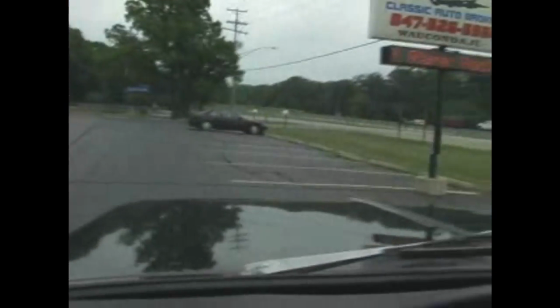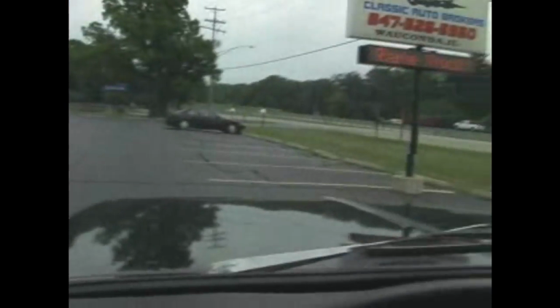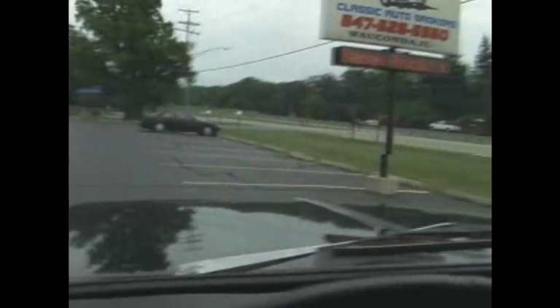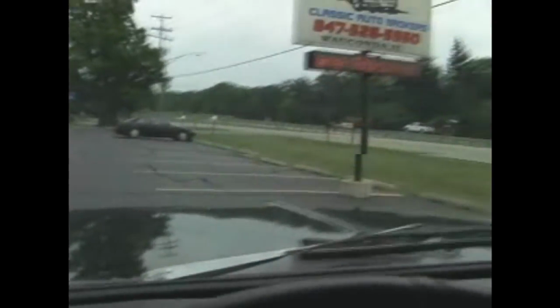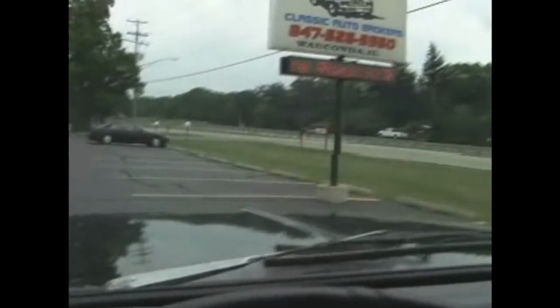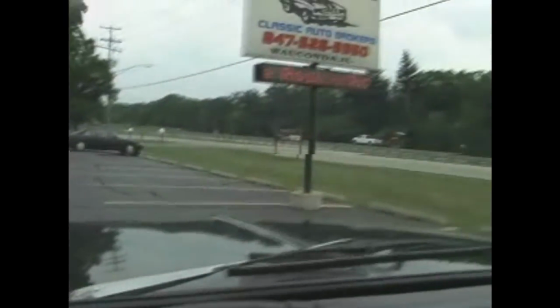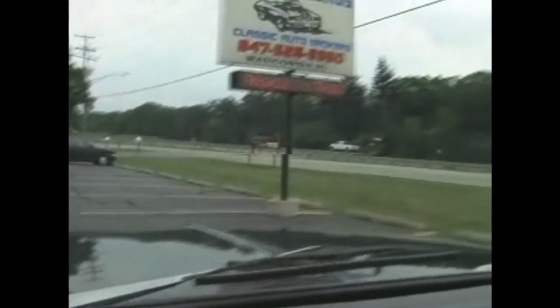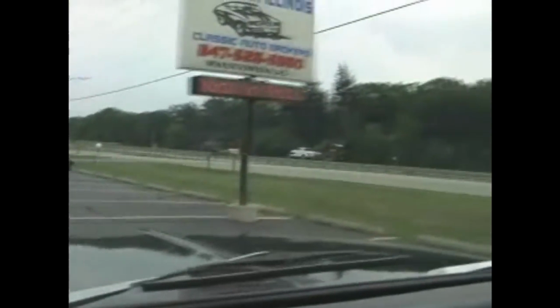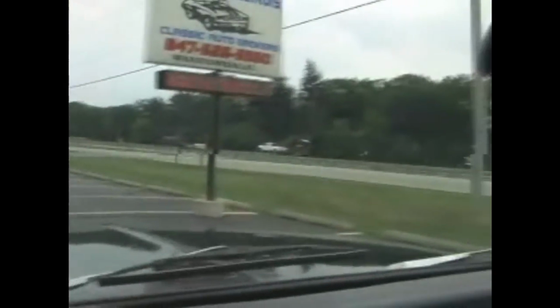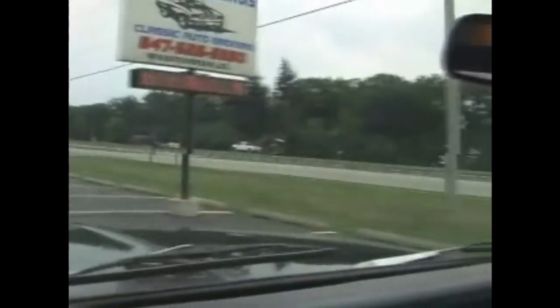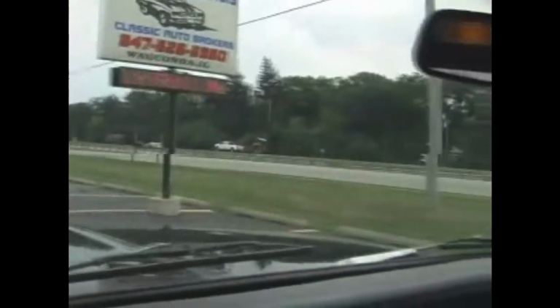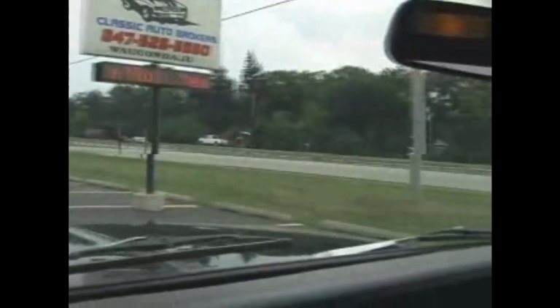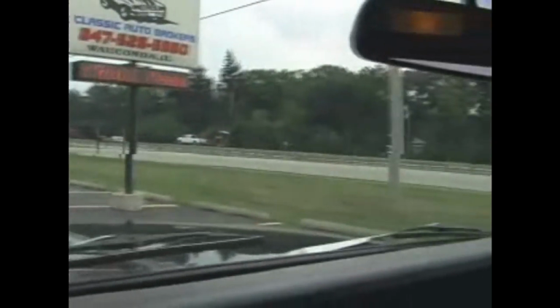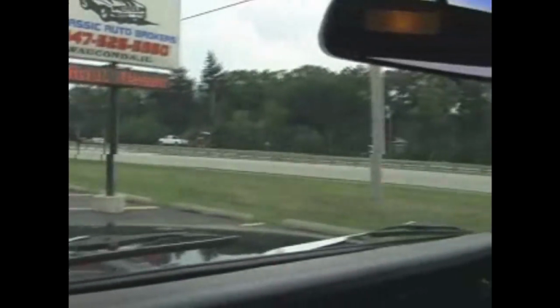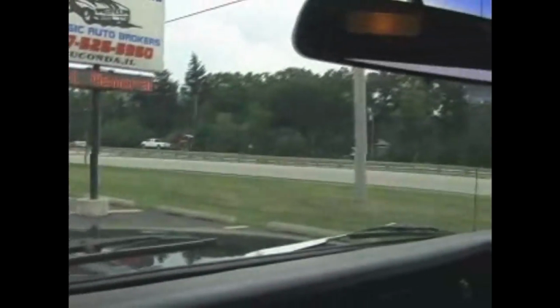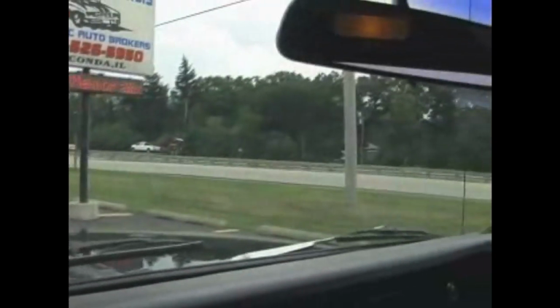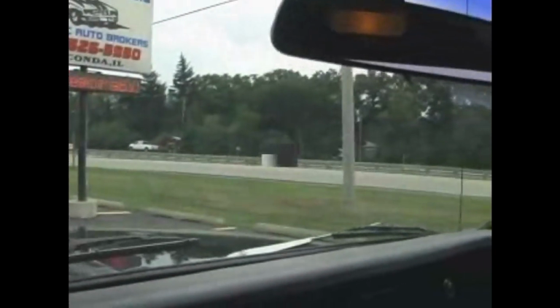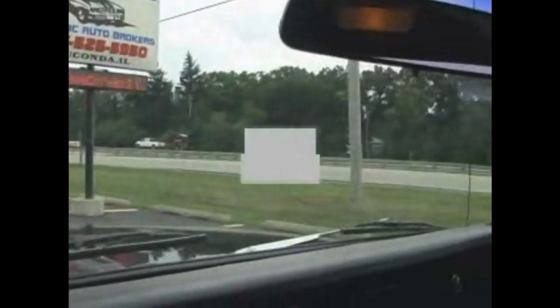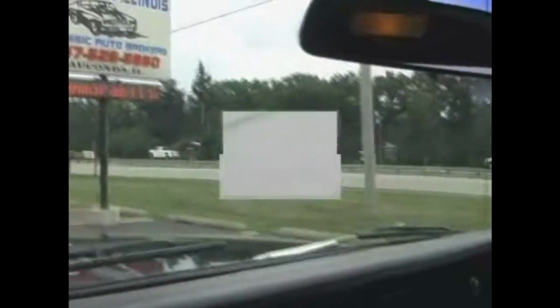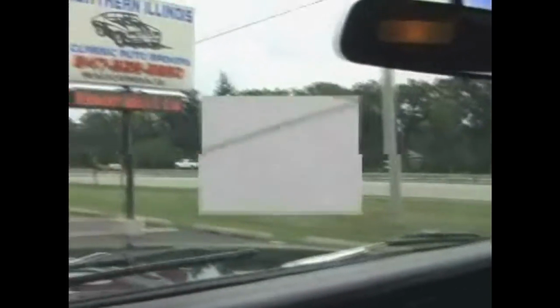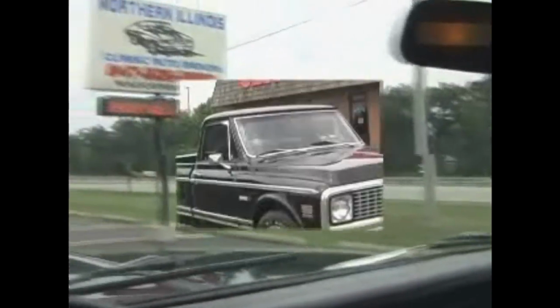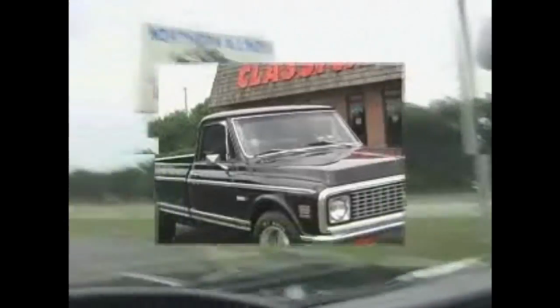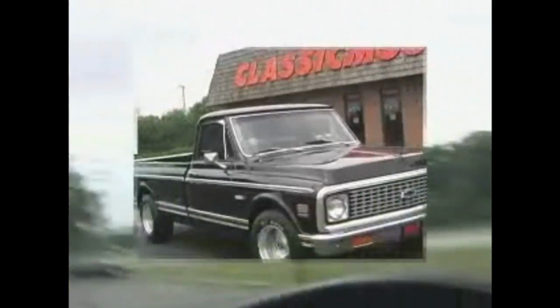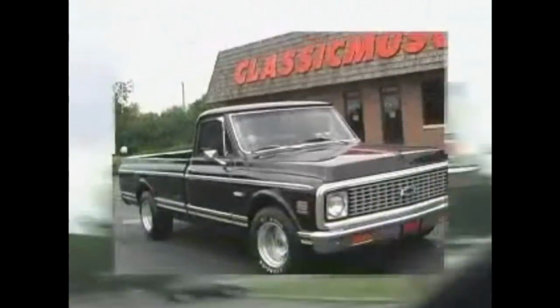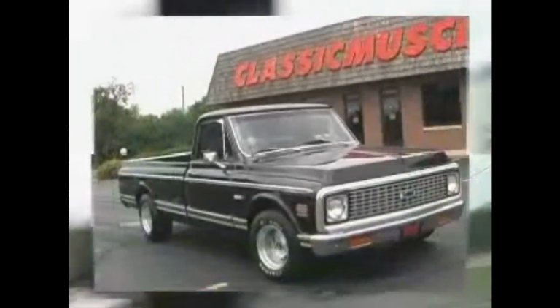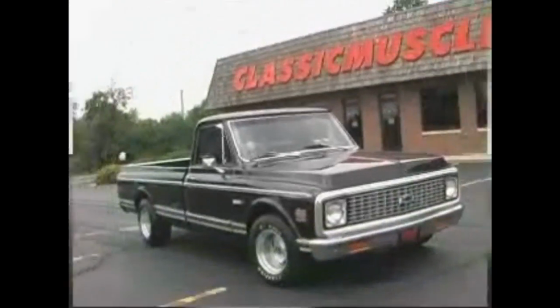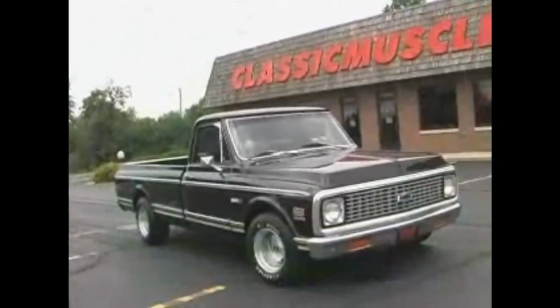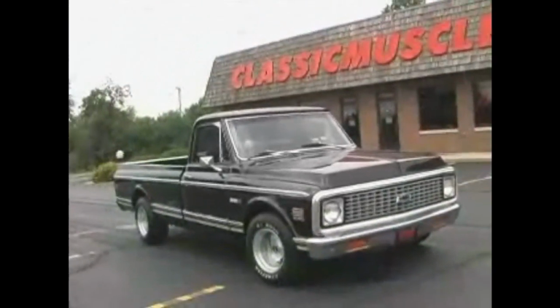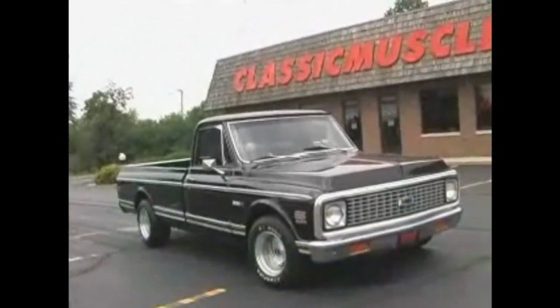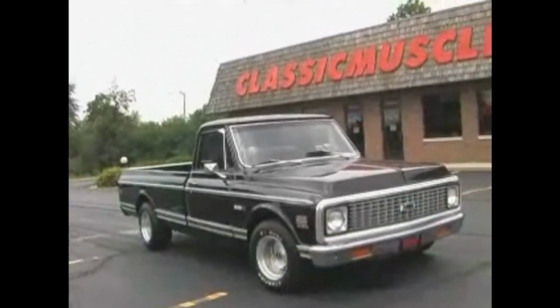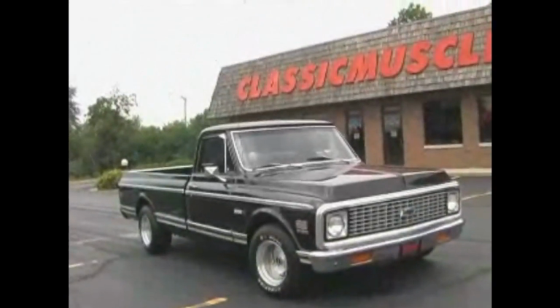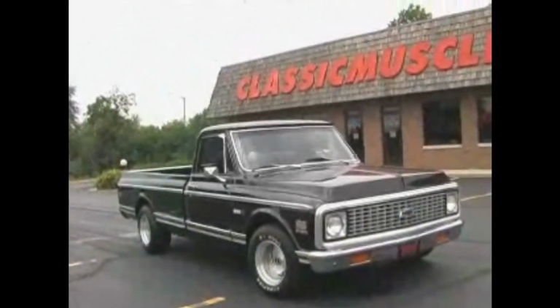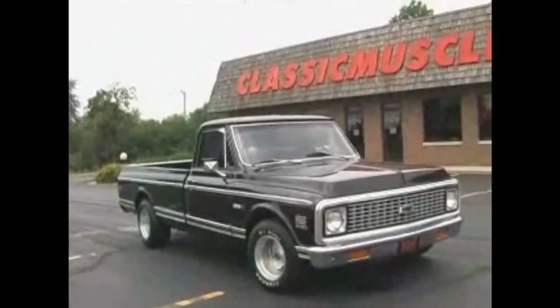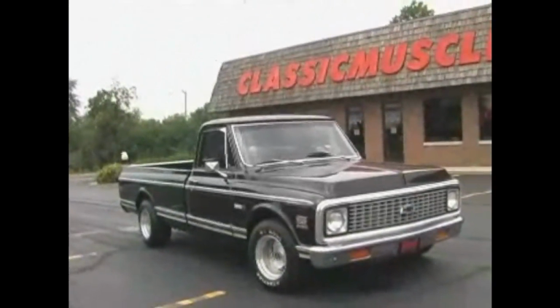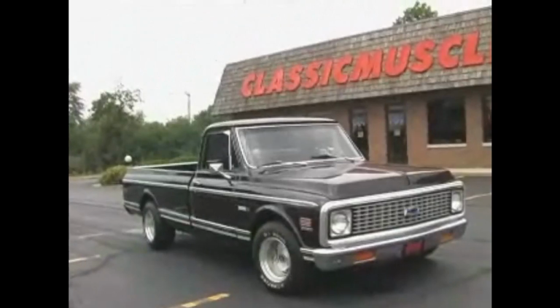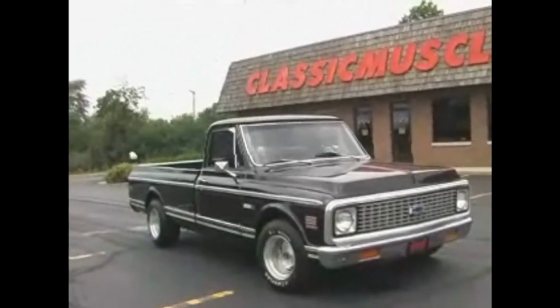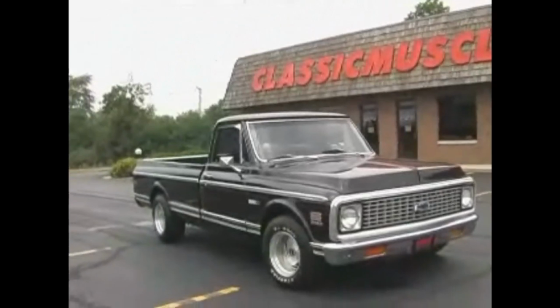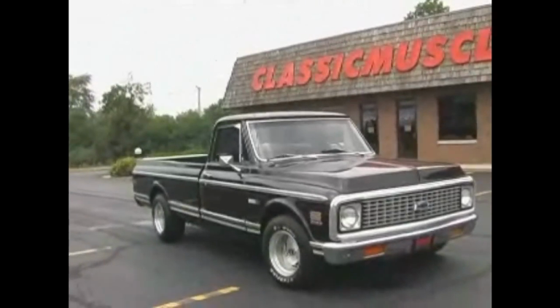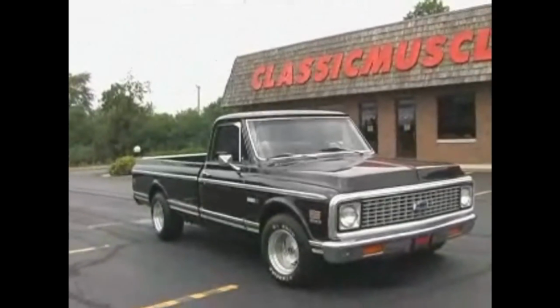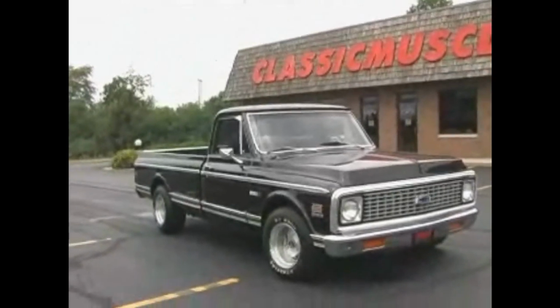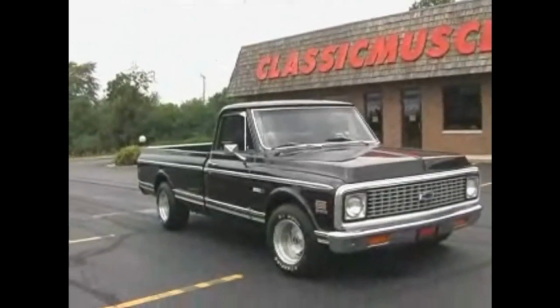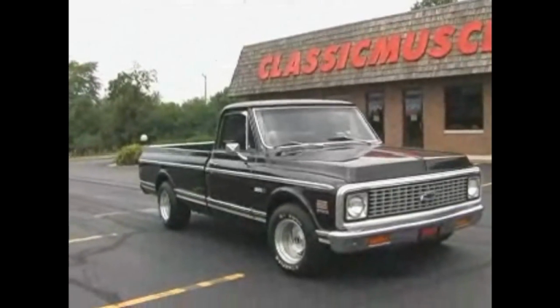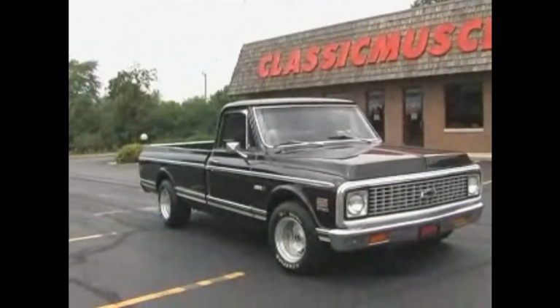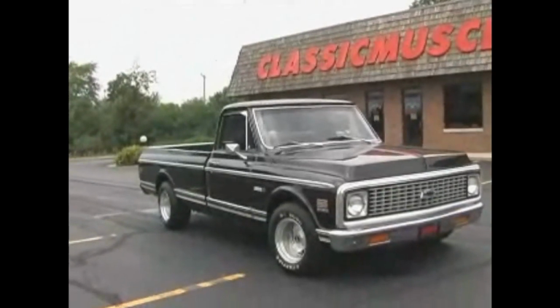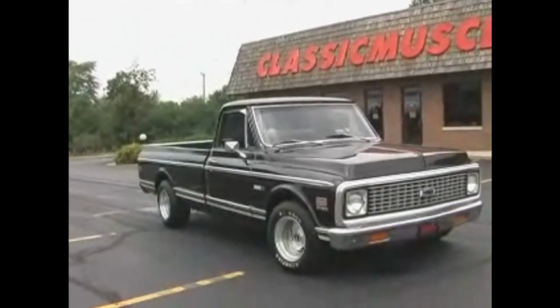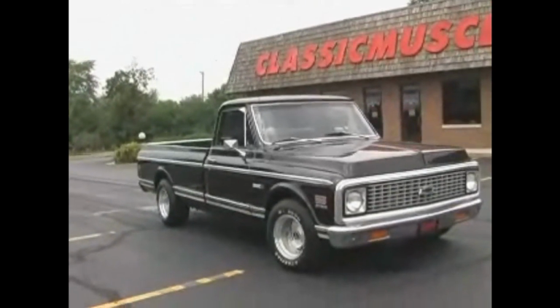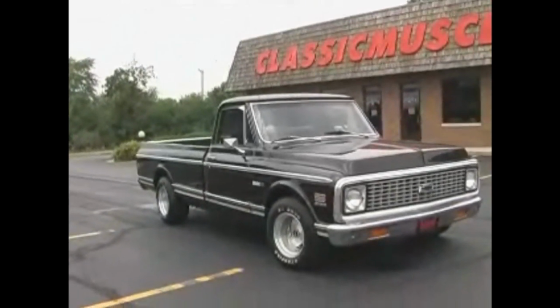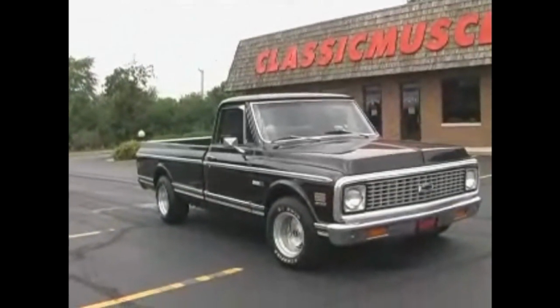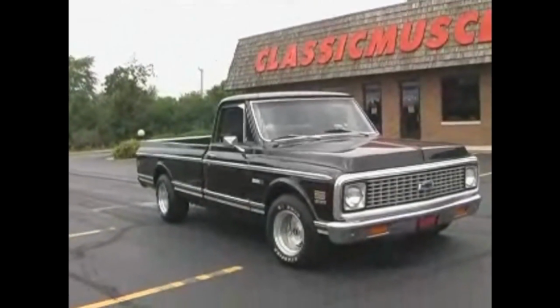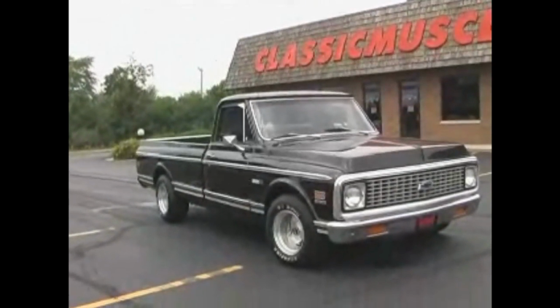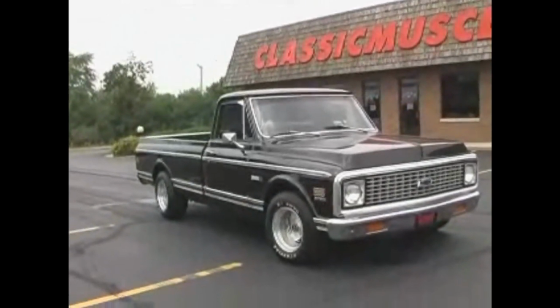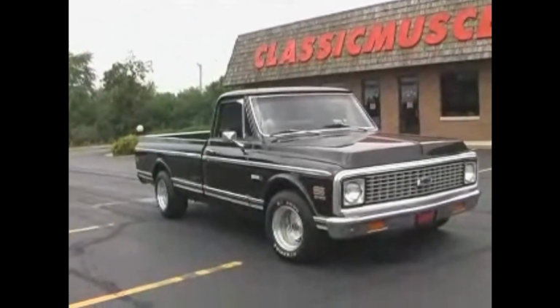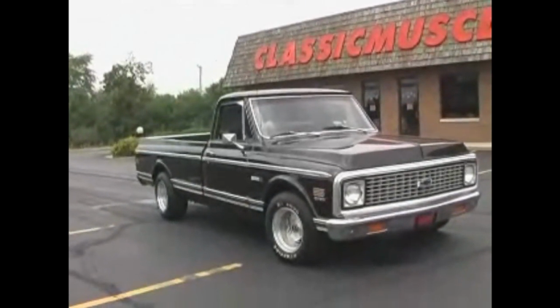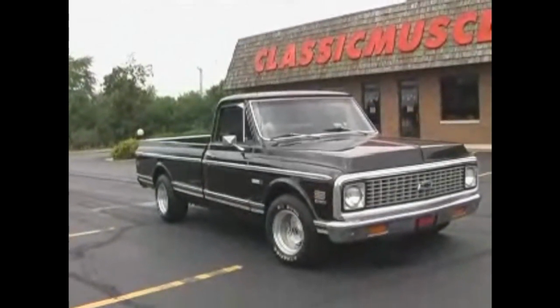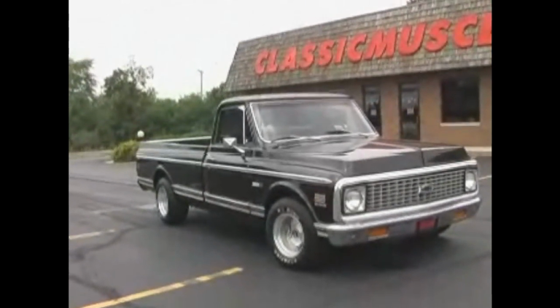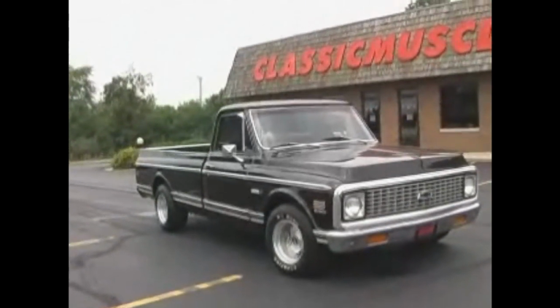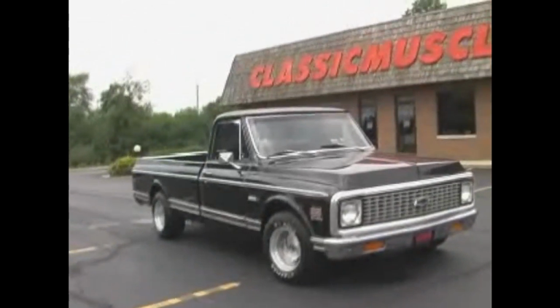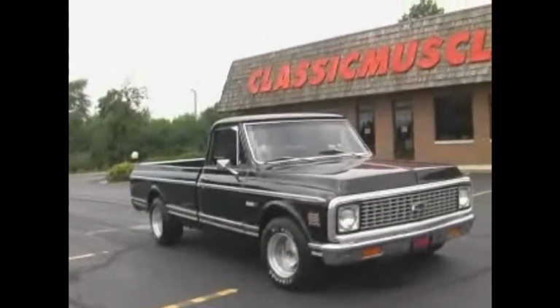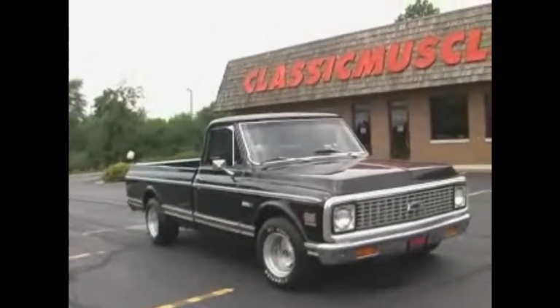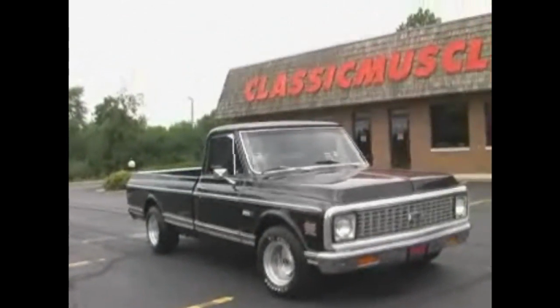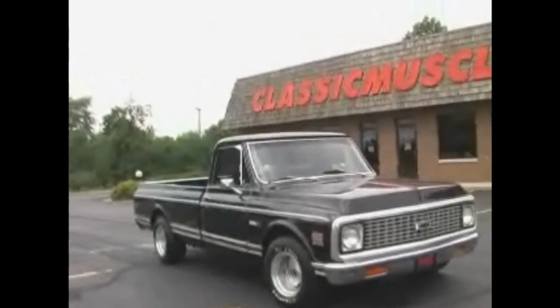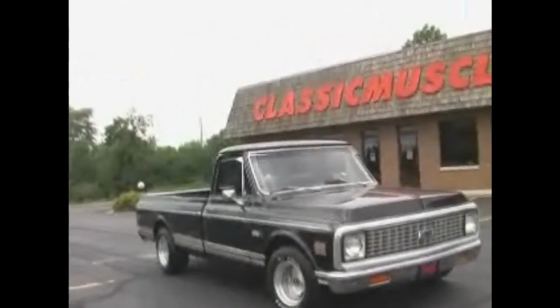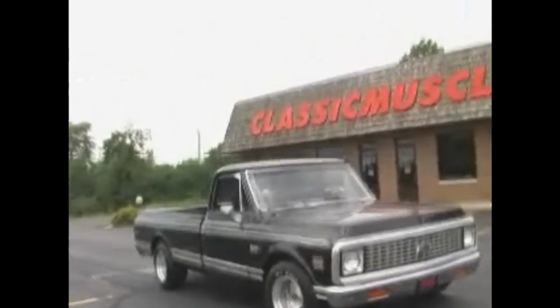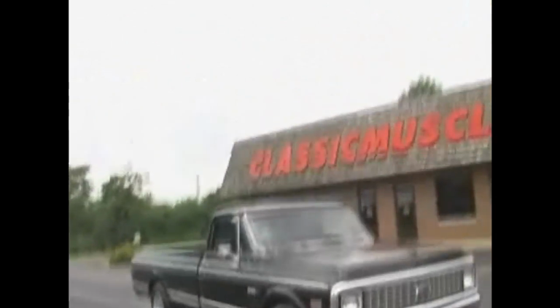Dashboard is looking fresh. The smoking 1971 Cheyenne pickup truck is brought to you by ClassicMuscleCars.com.